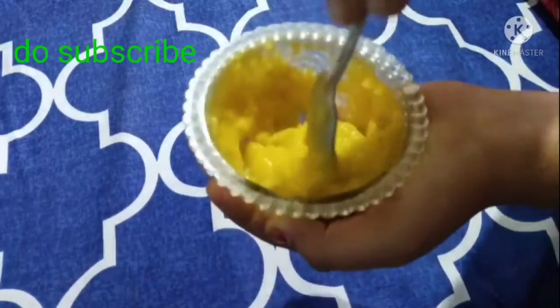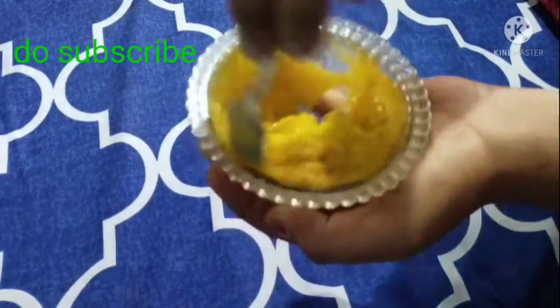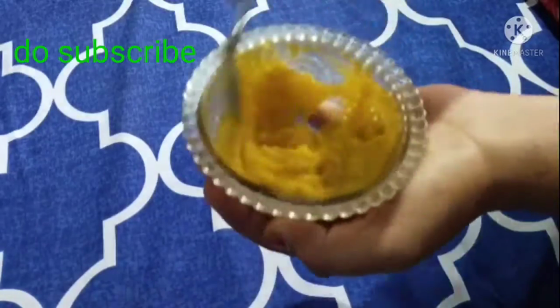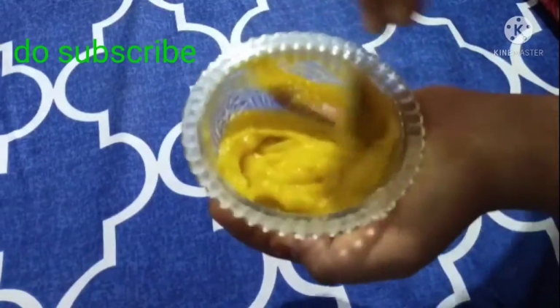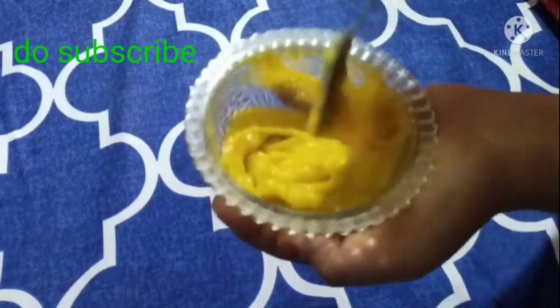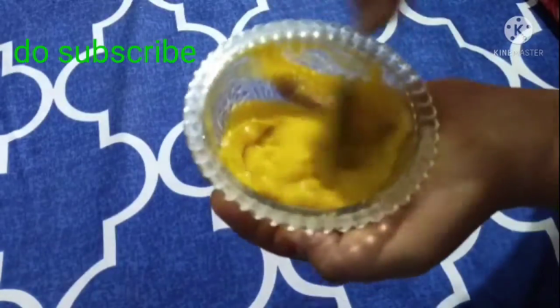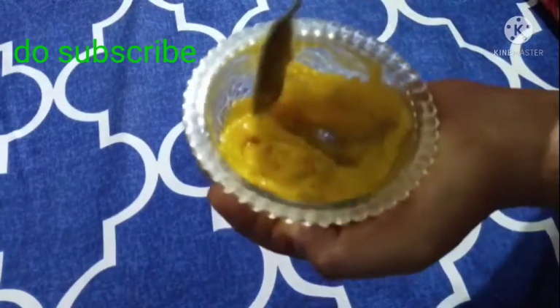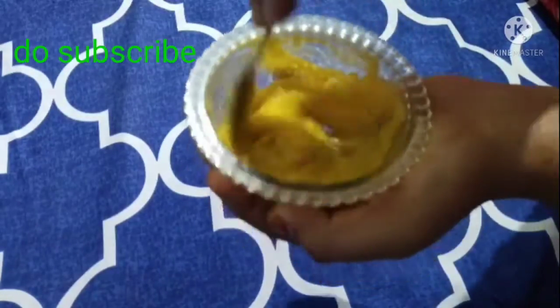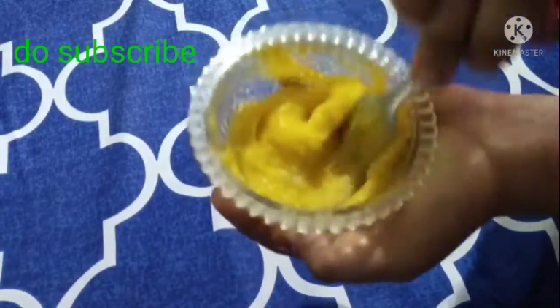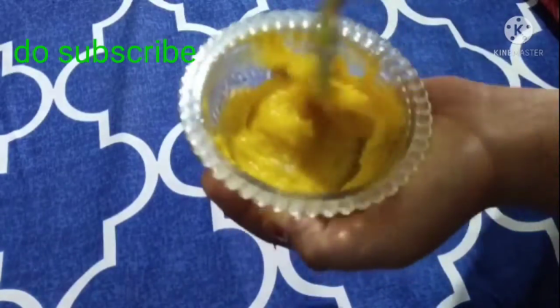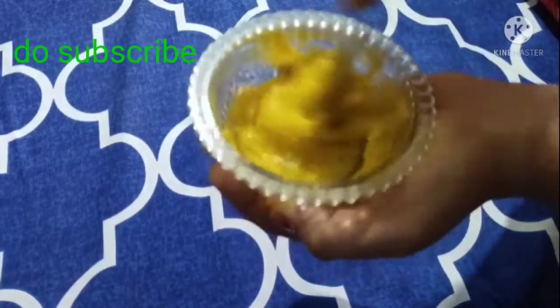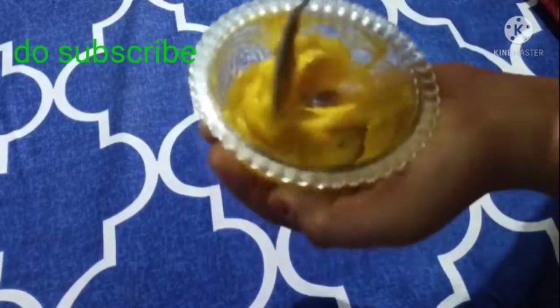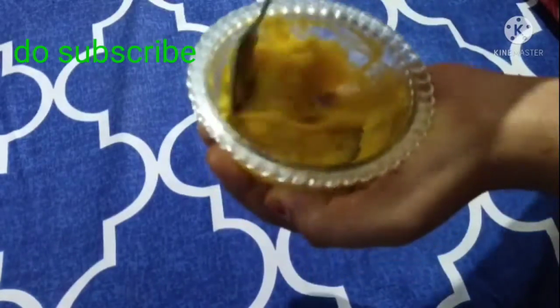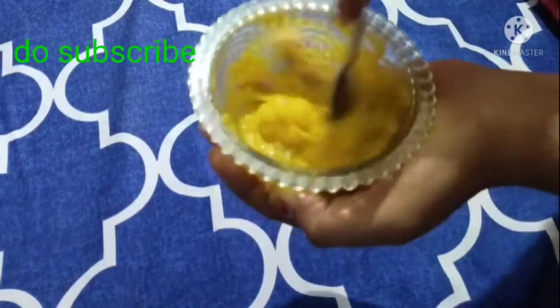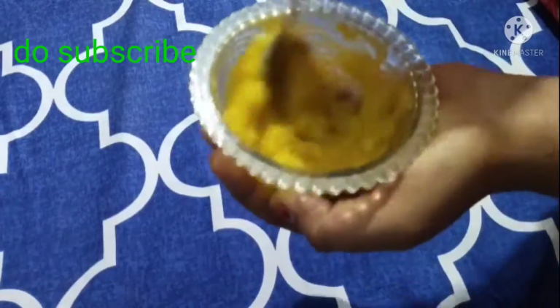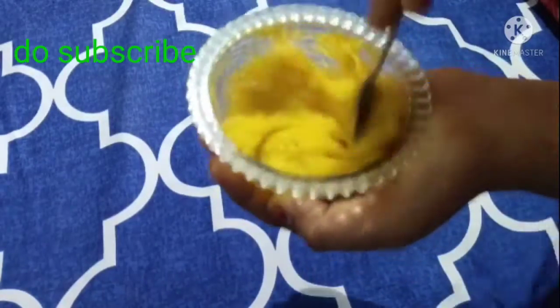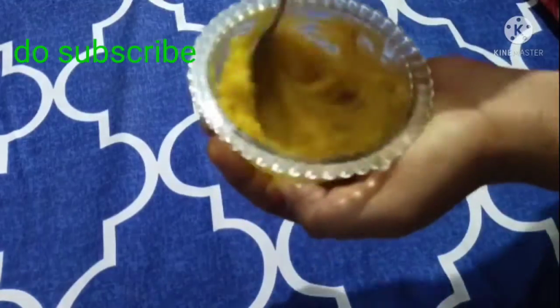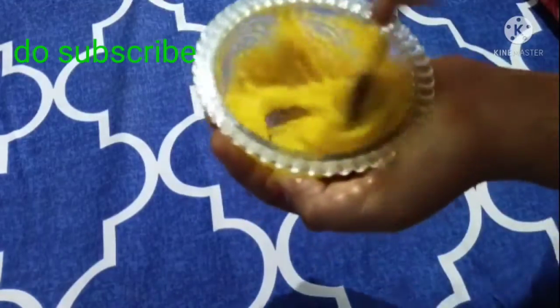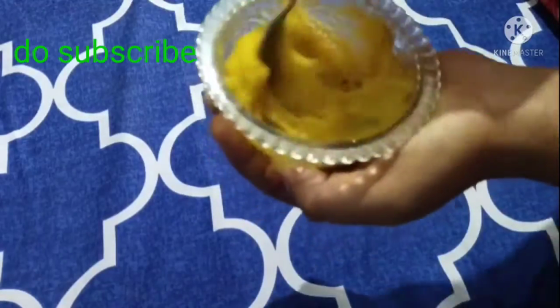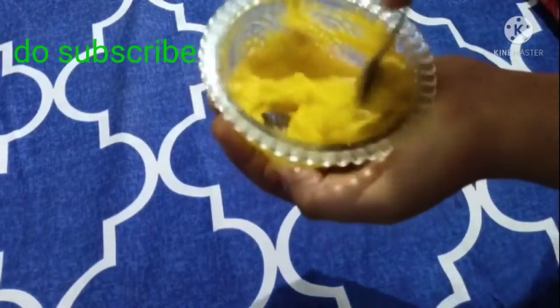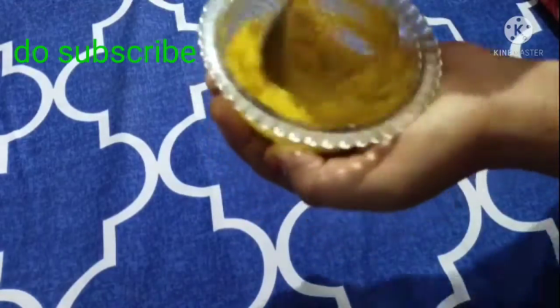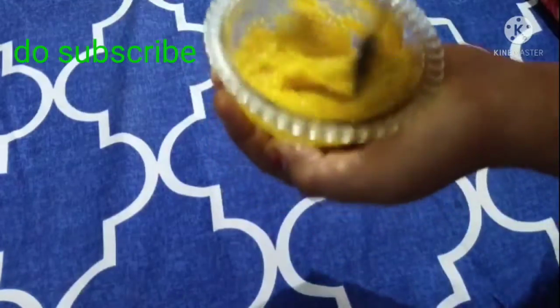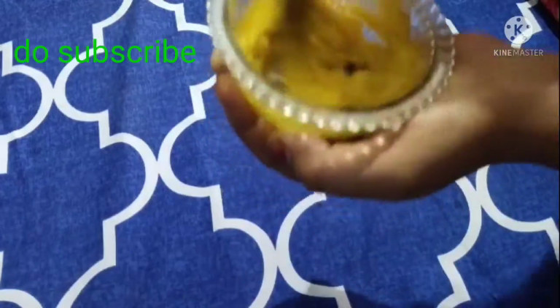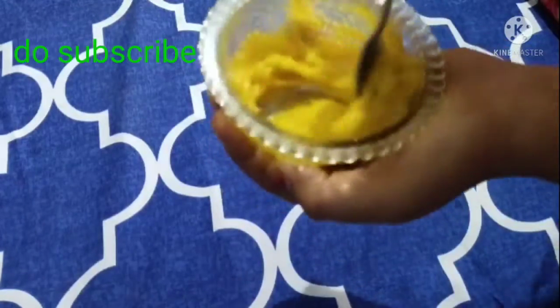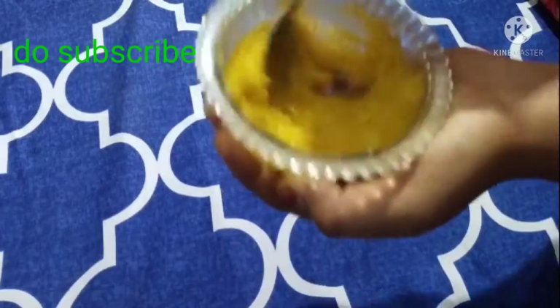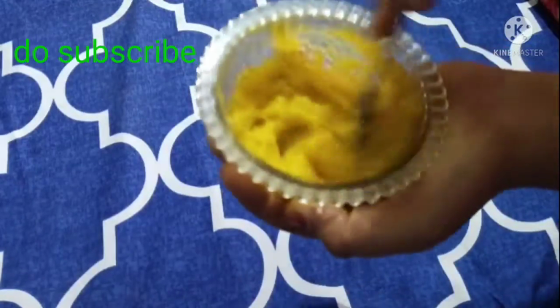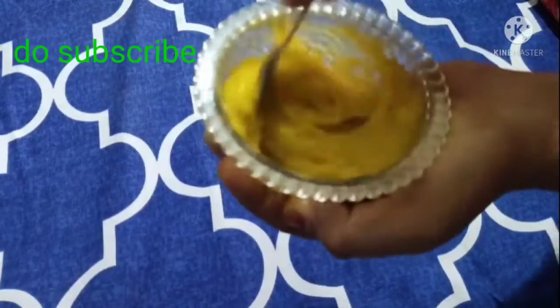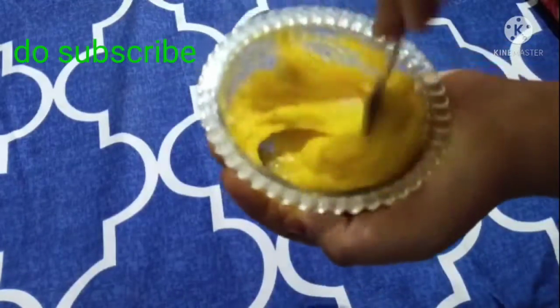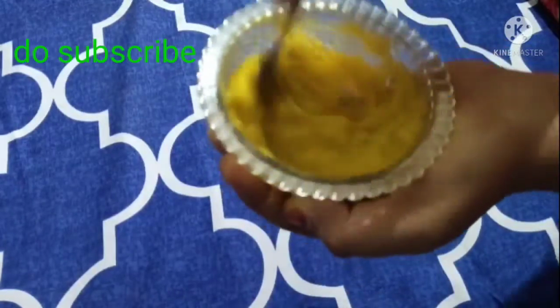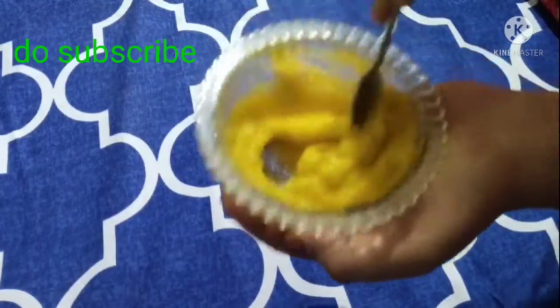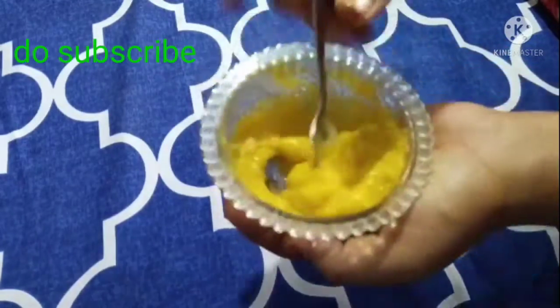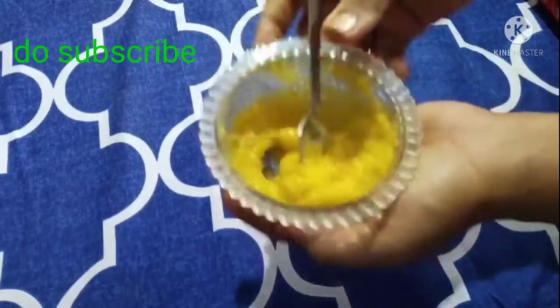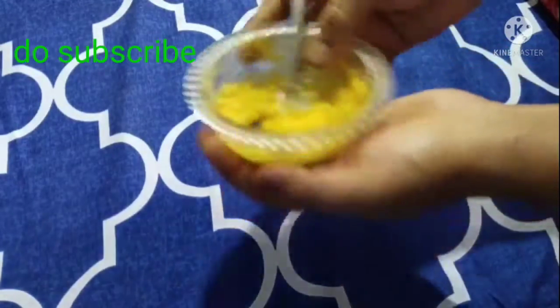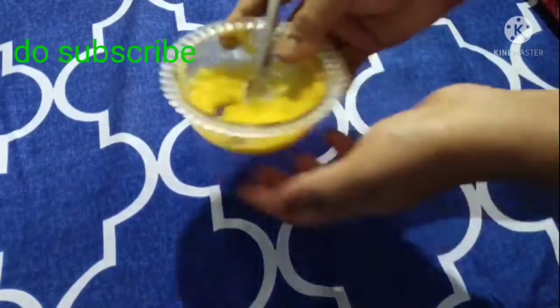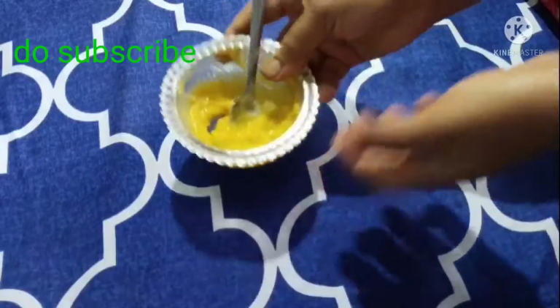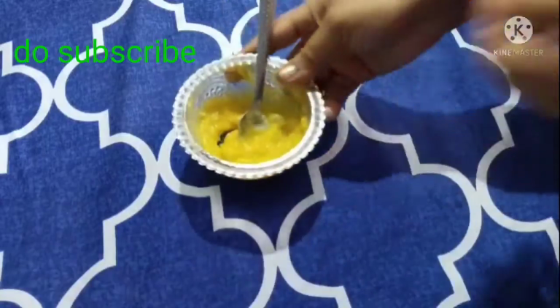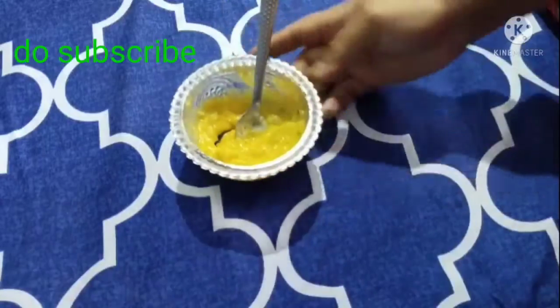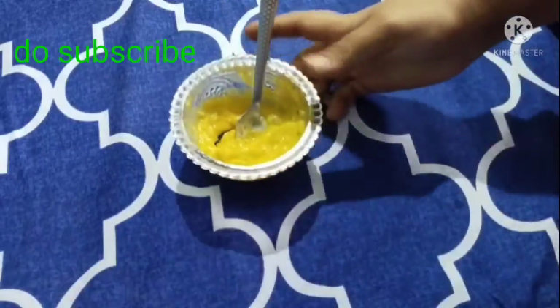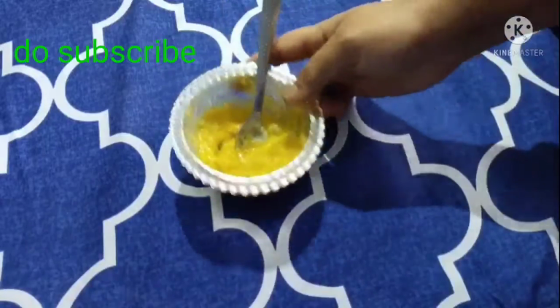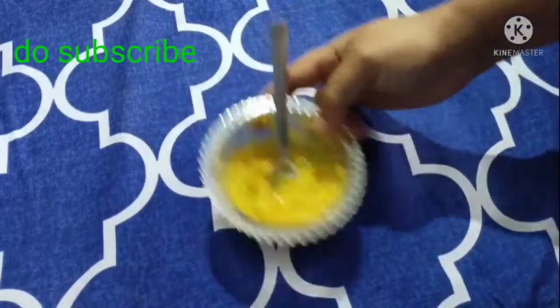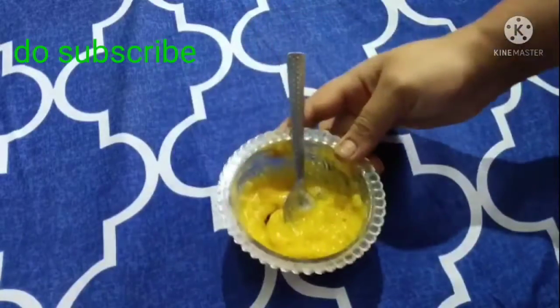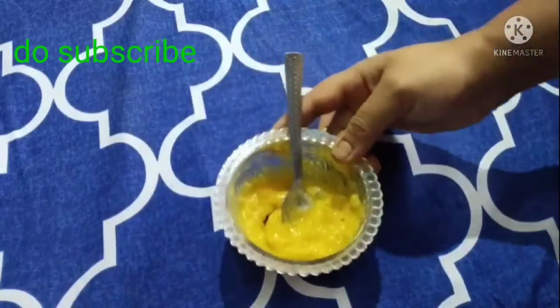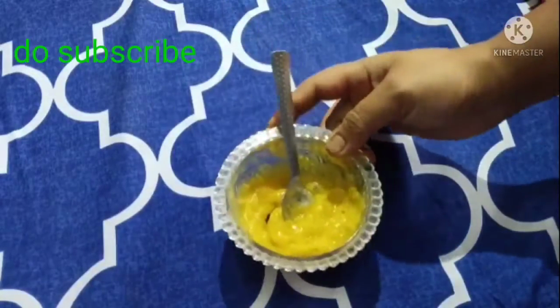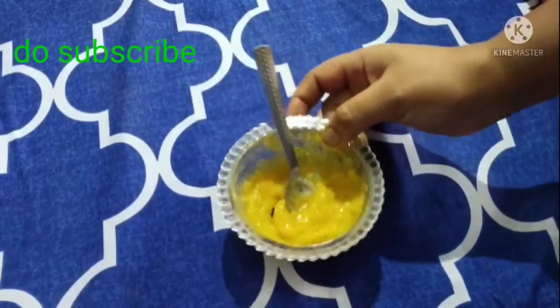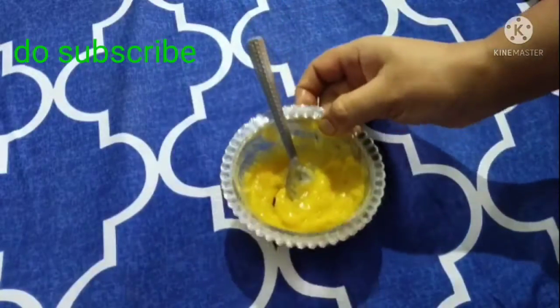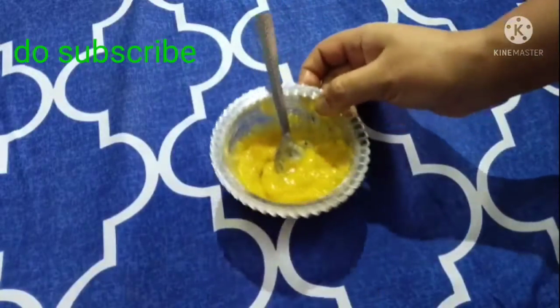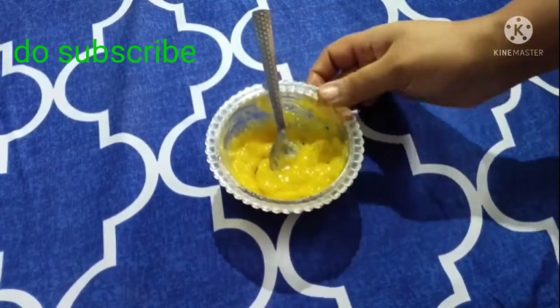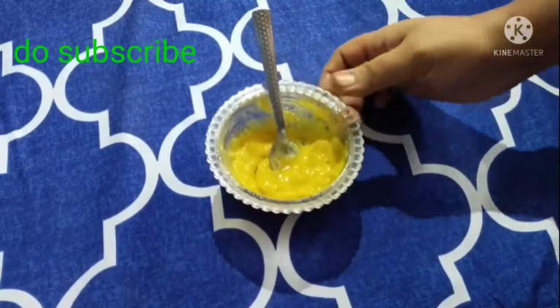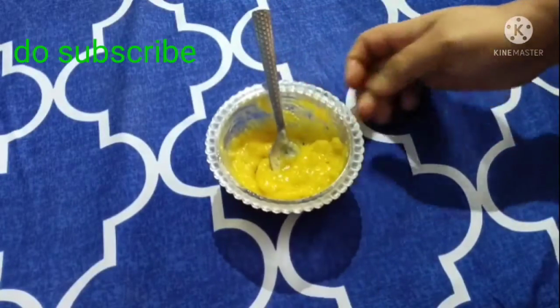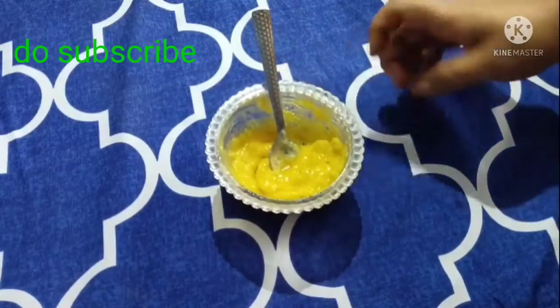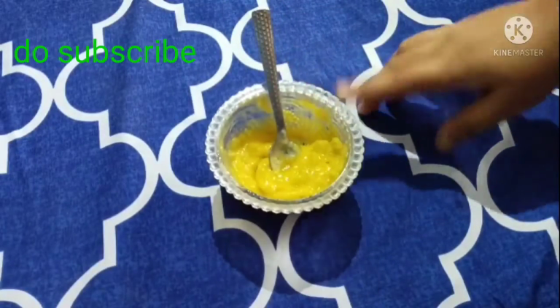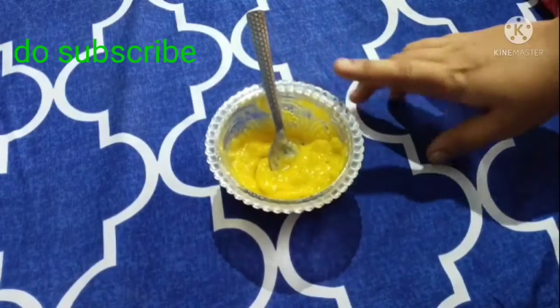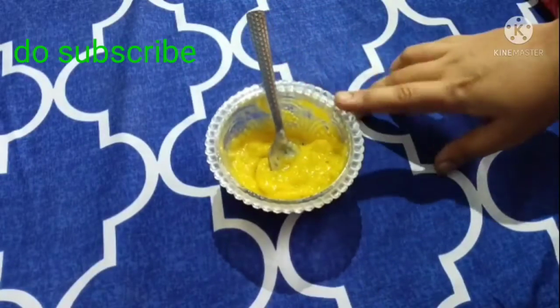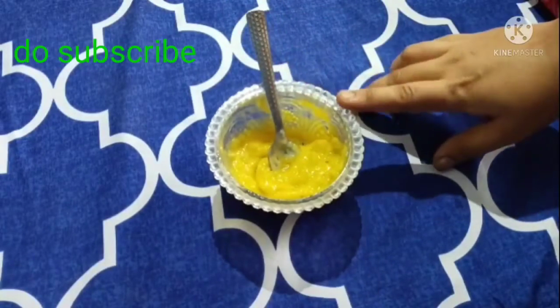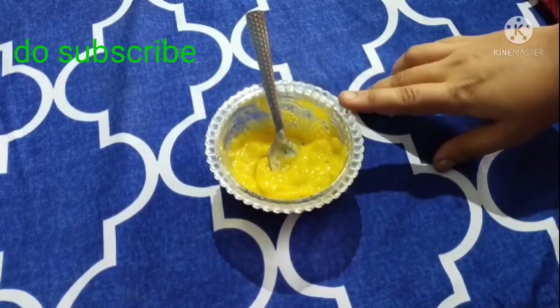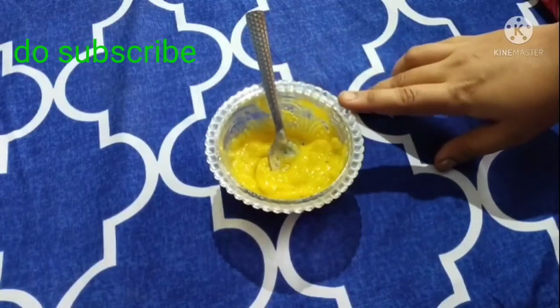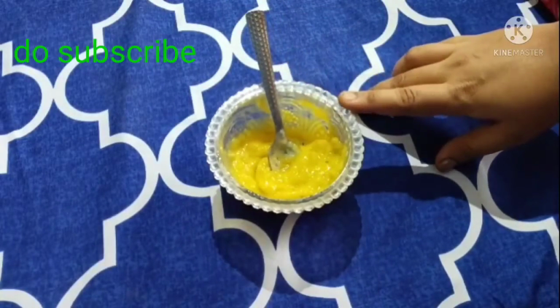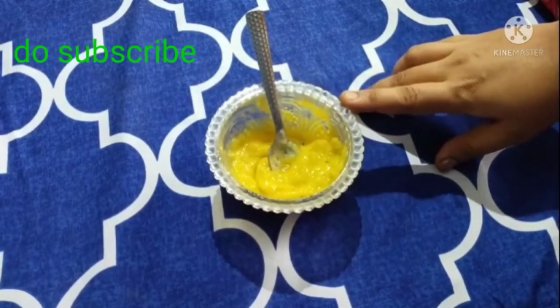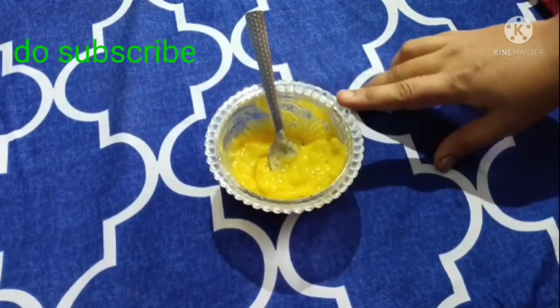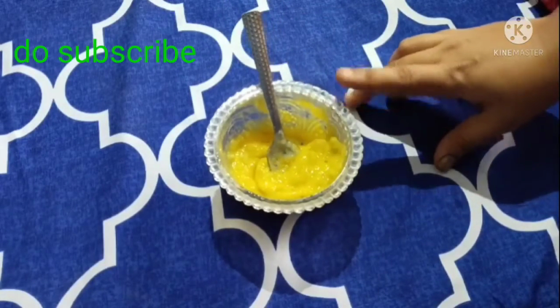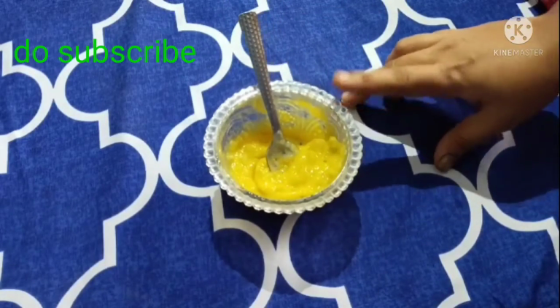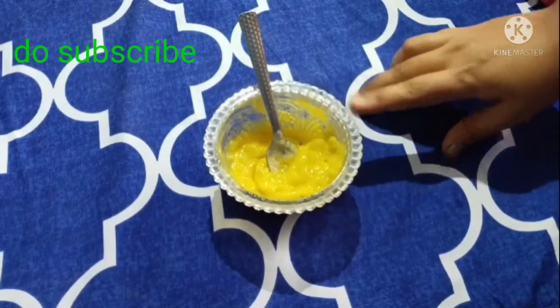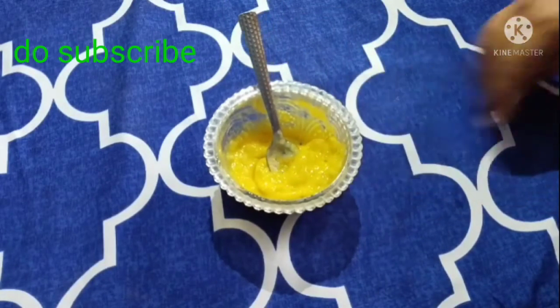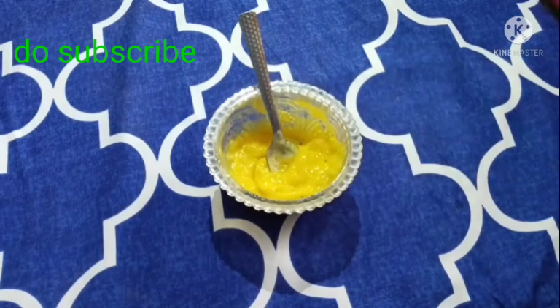Then you can apply it on your face. When you apply it on your face, make sure to apply it evenly.